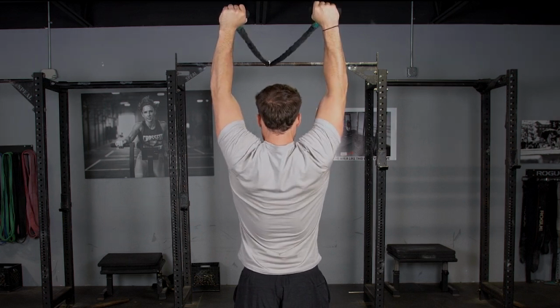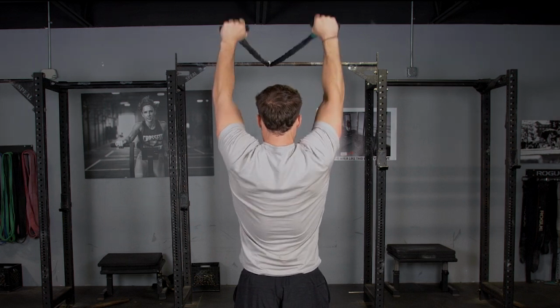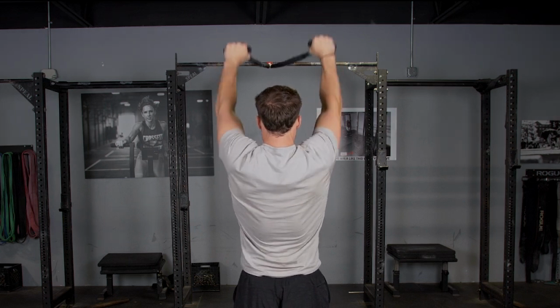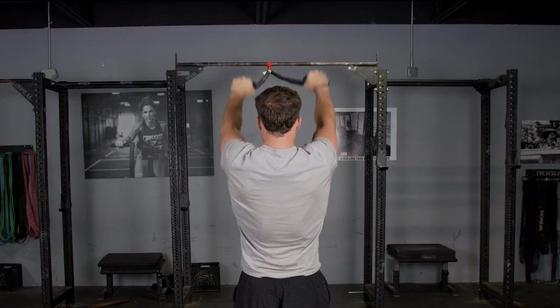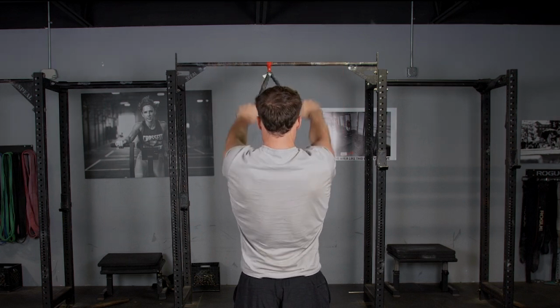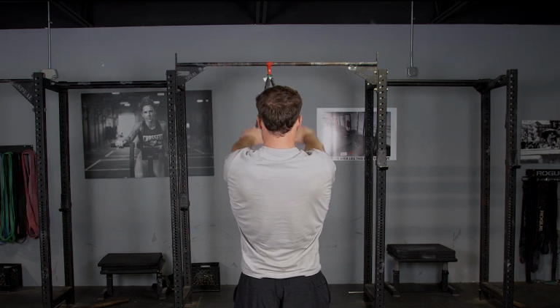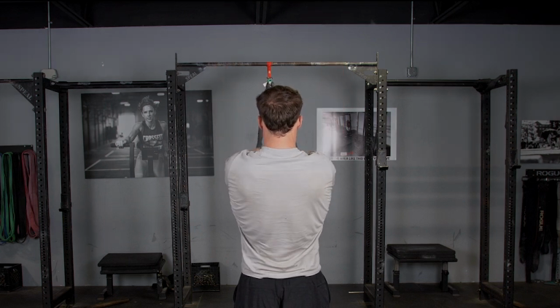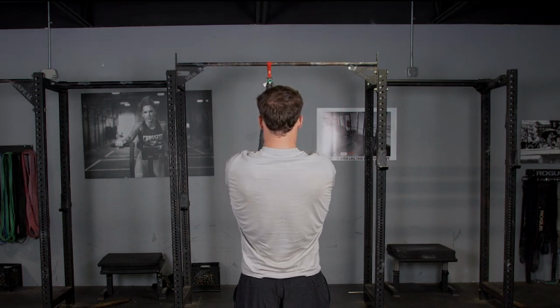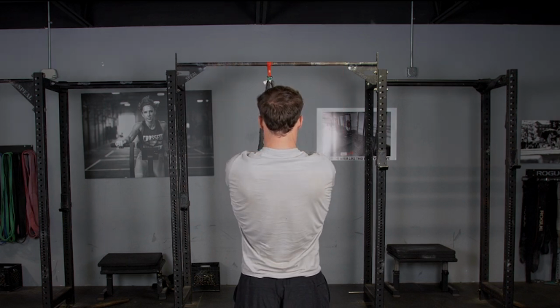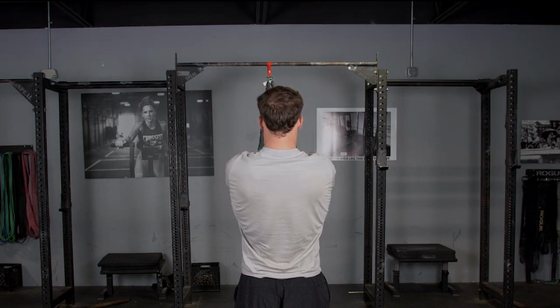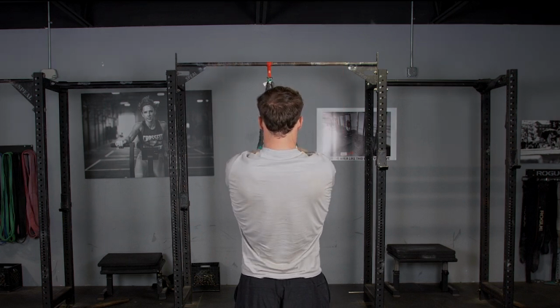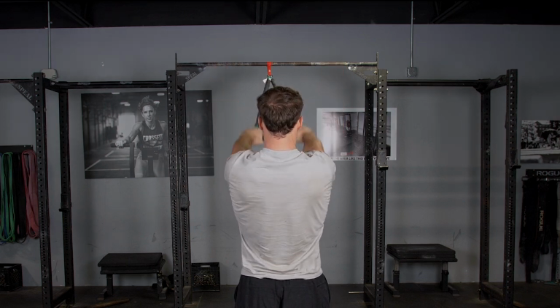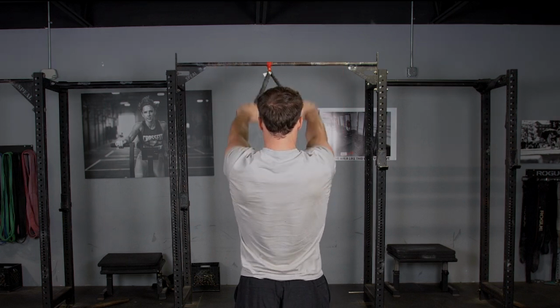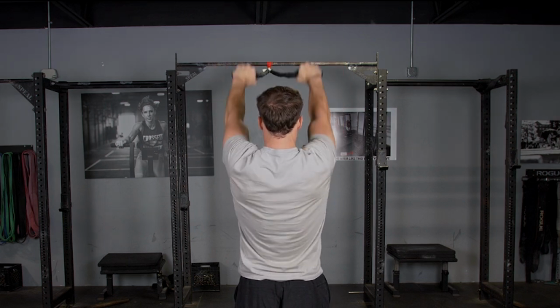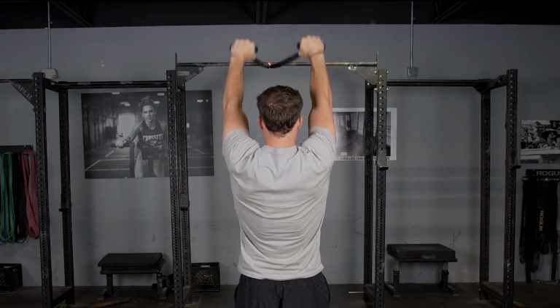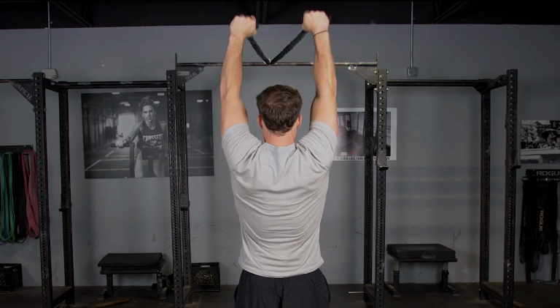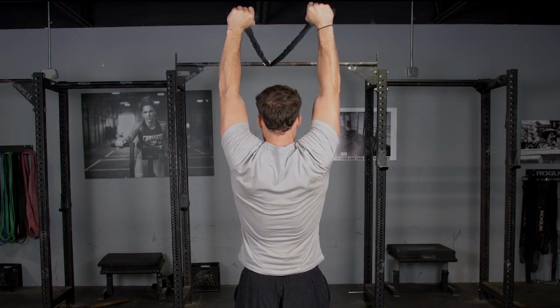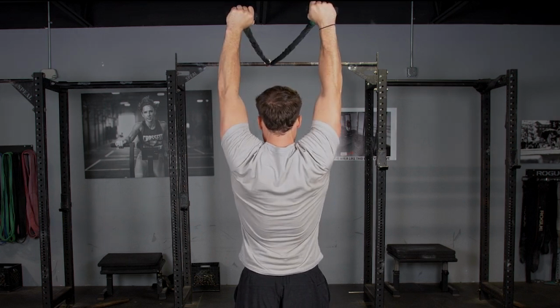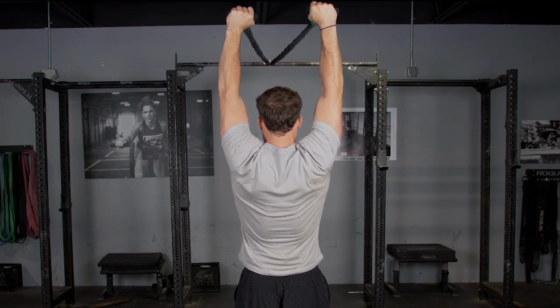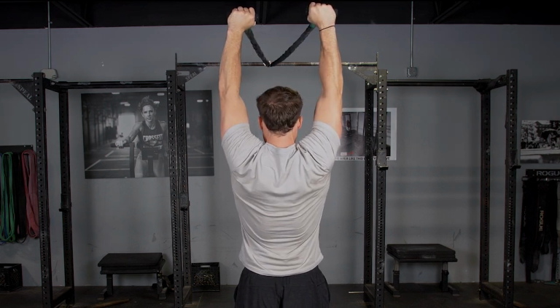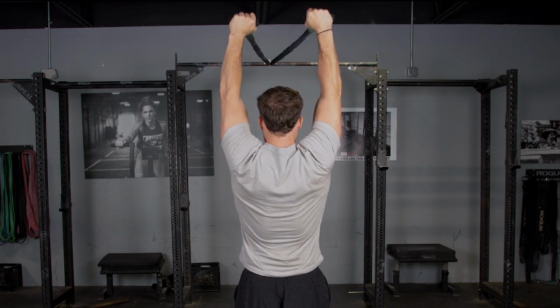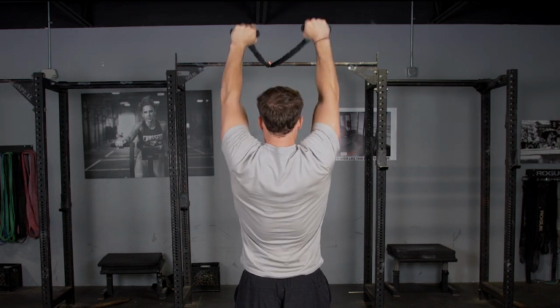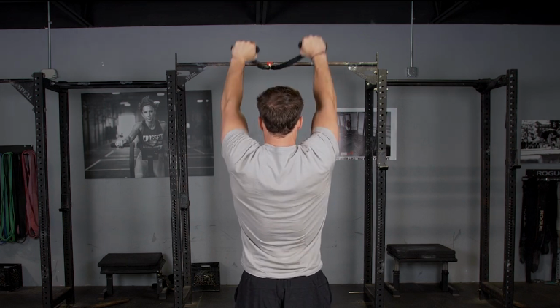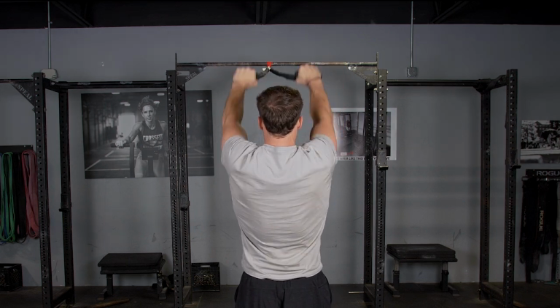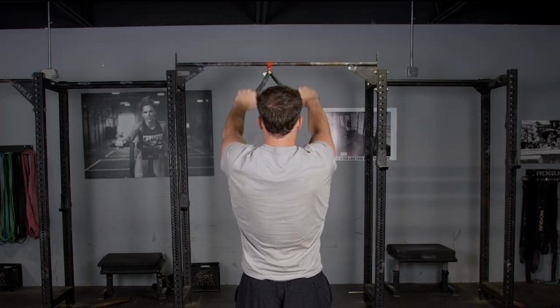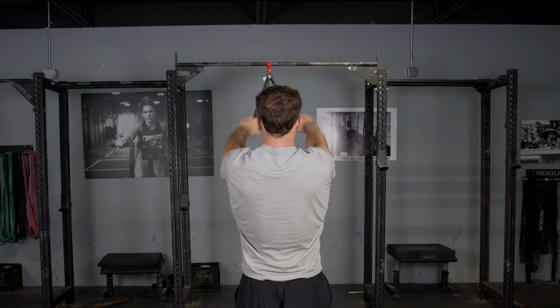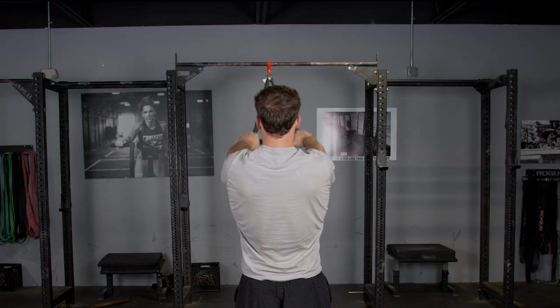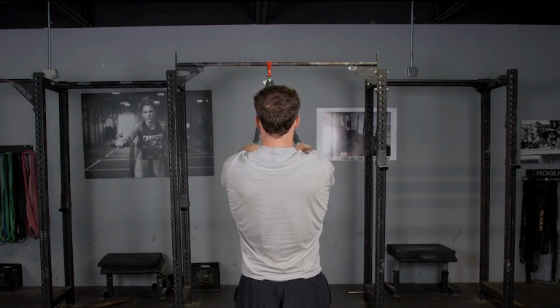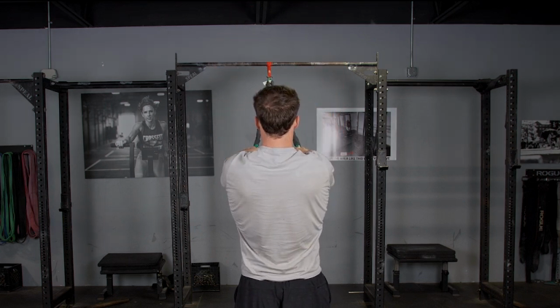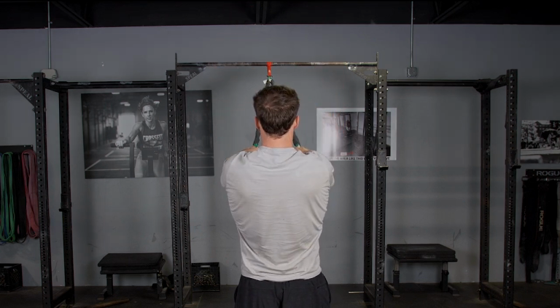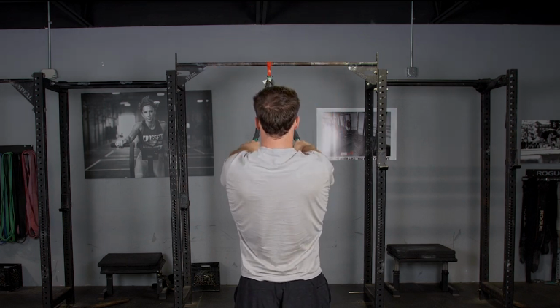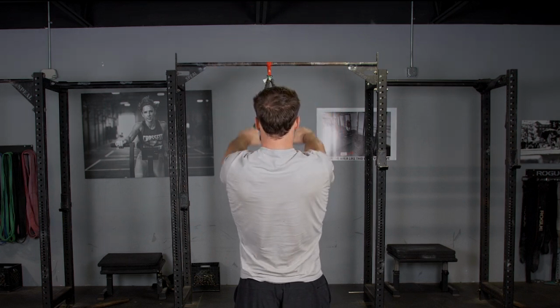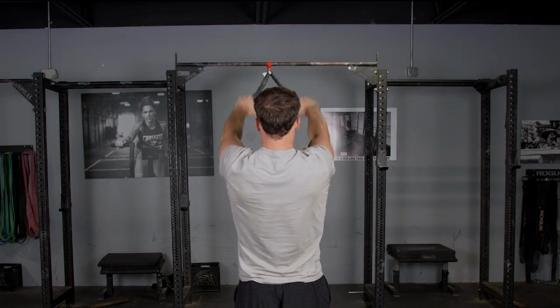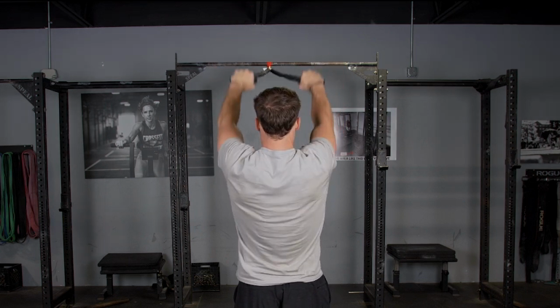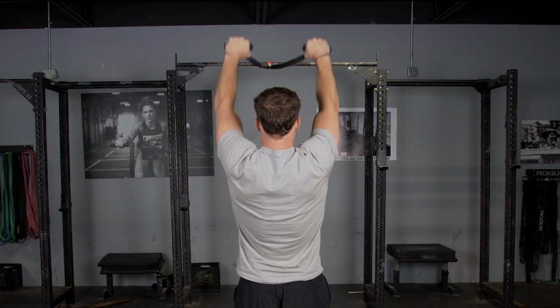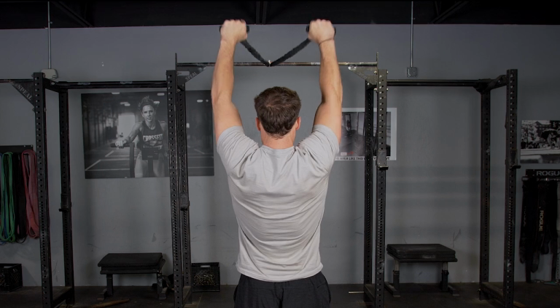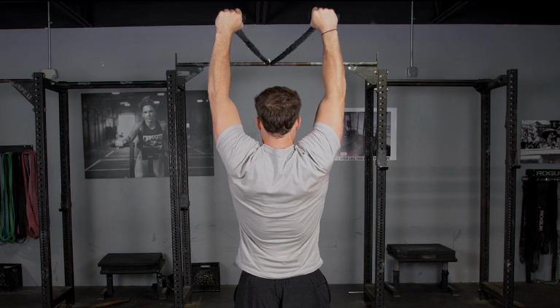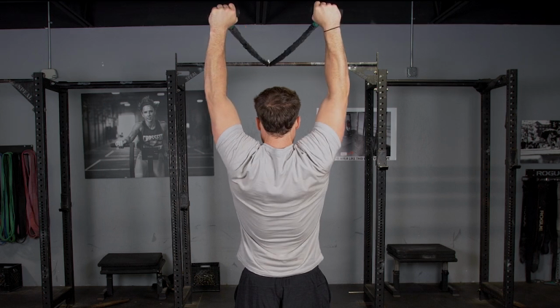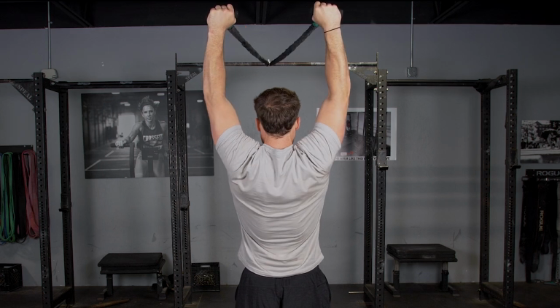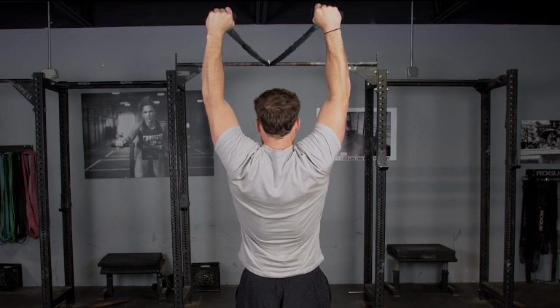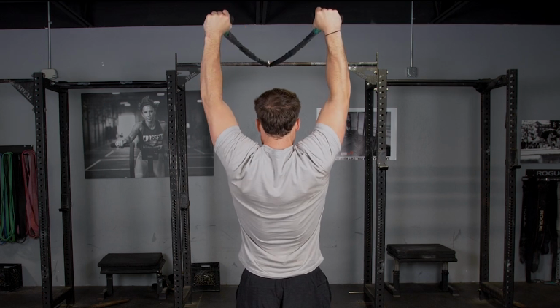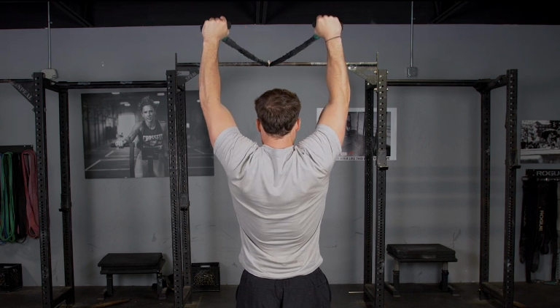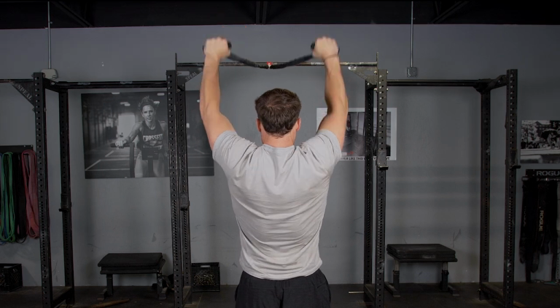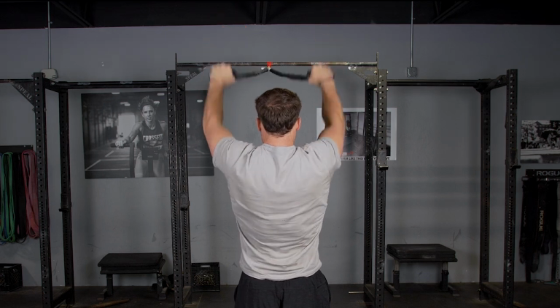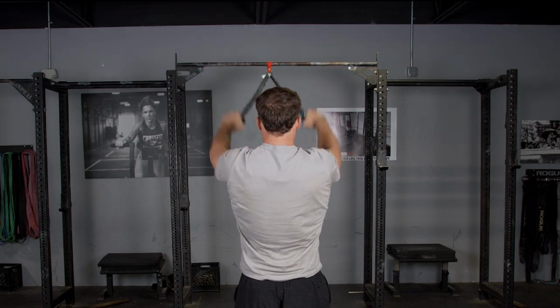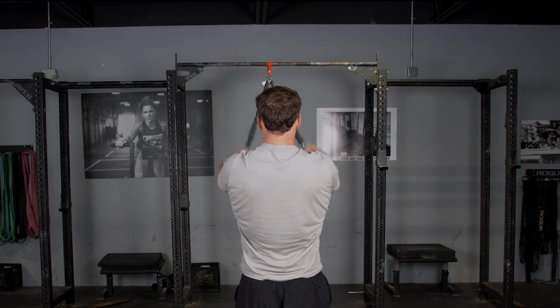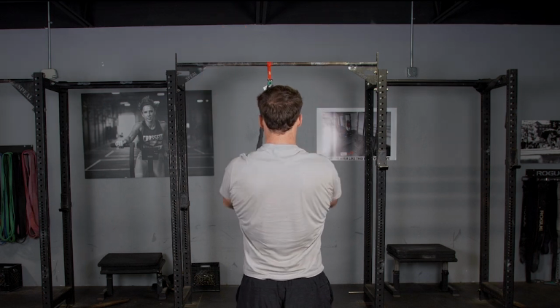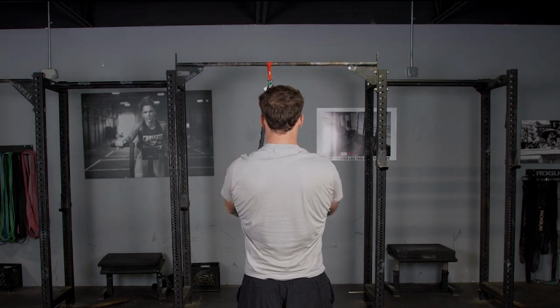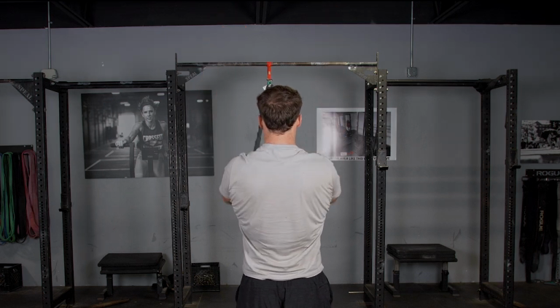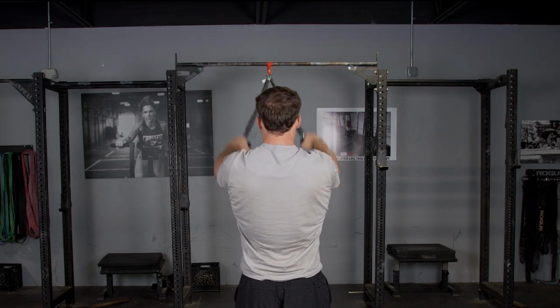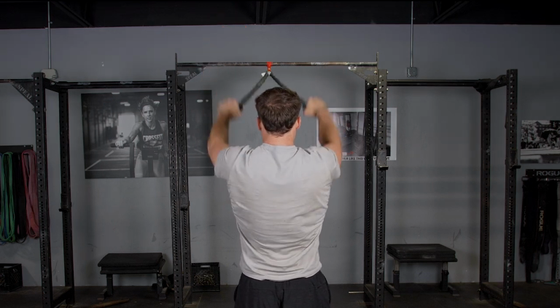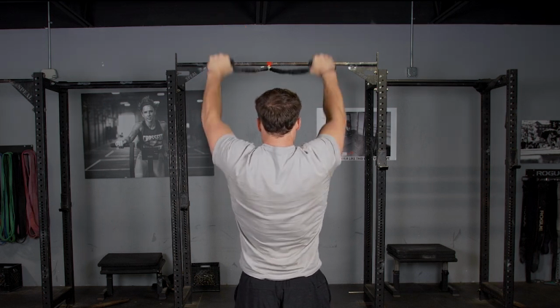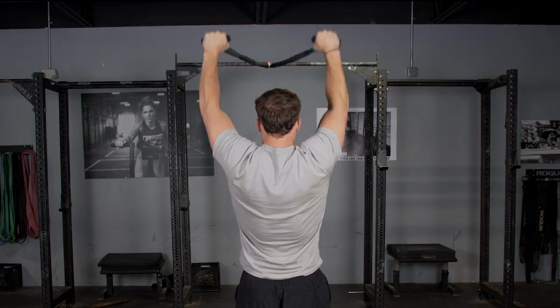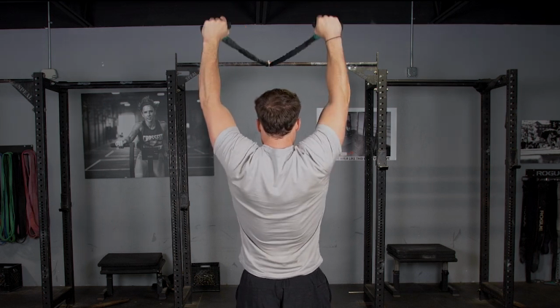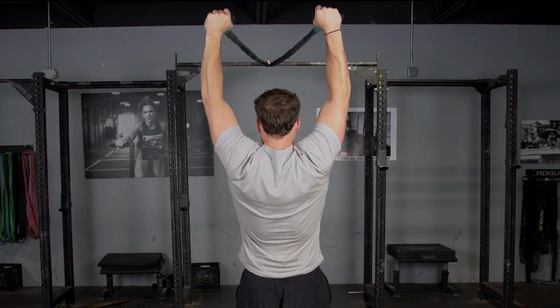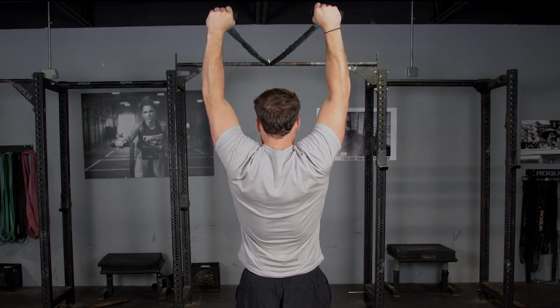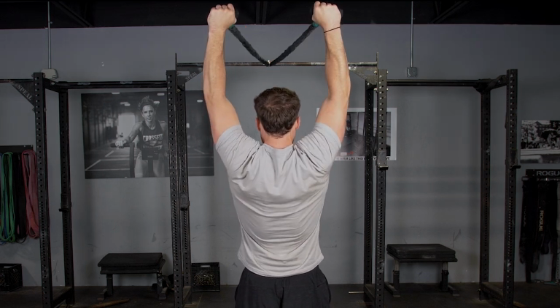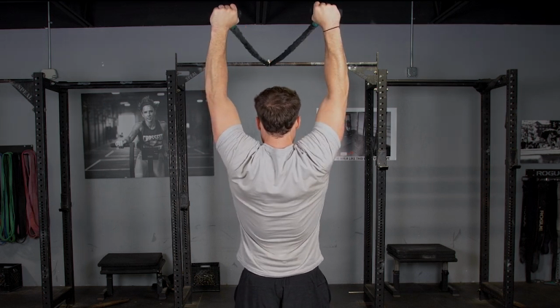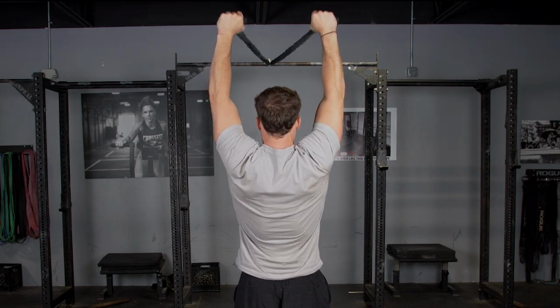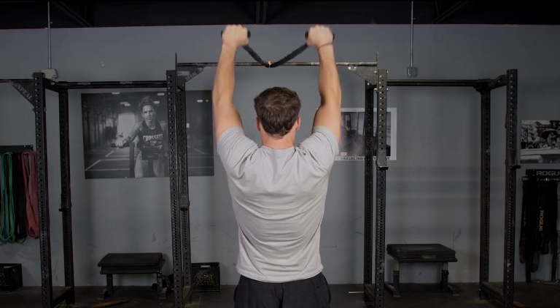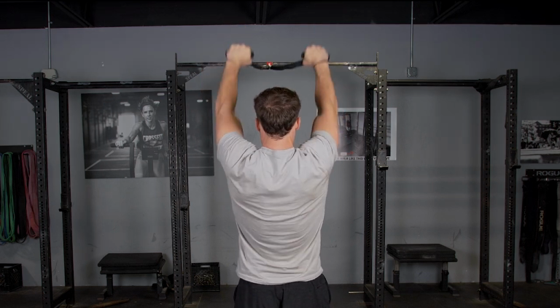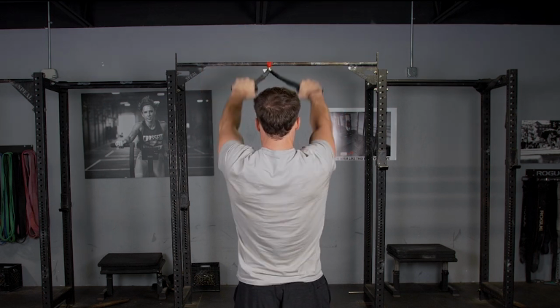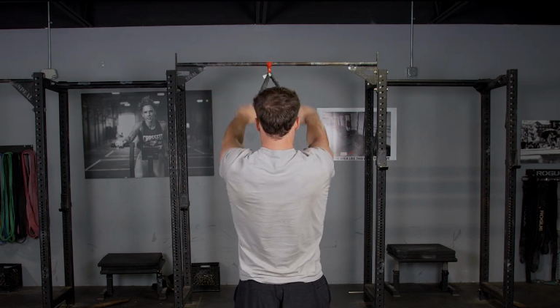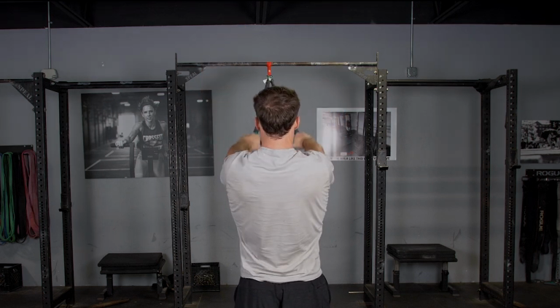From there, raise your hands above your head, flexing your shoulder blades back. Then return back to the beginning position.